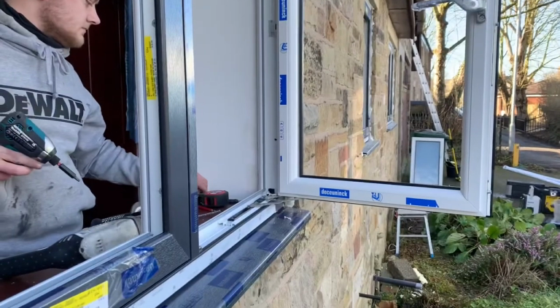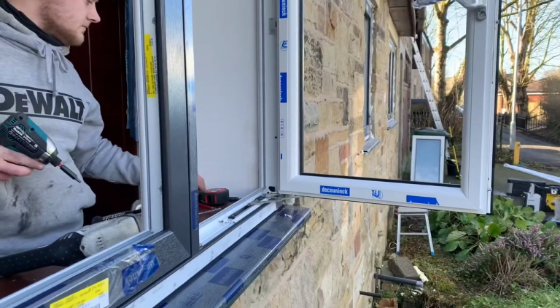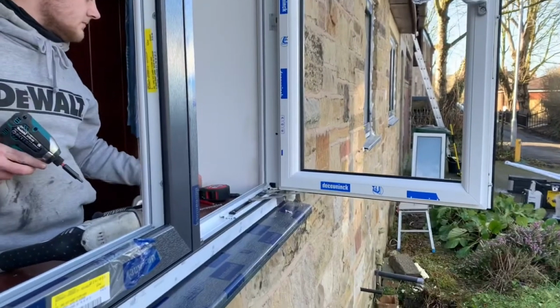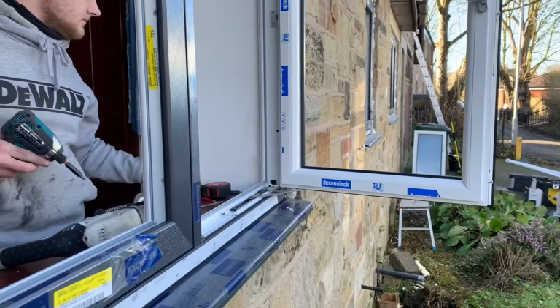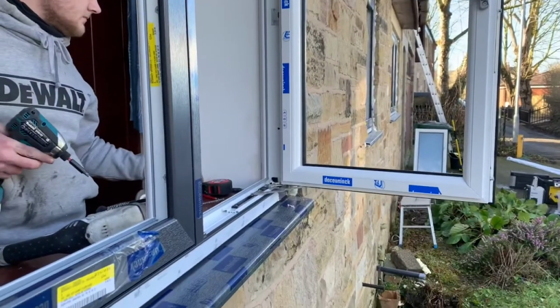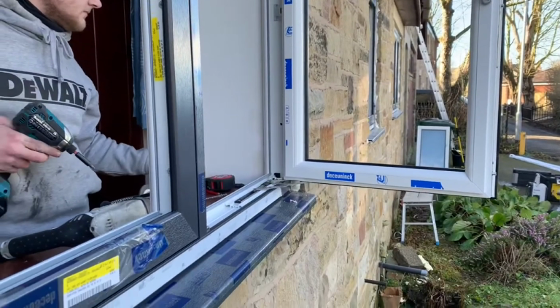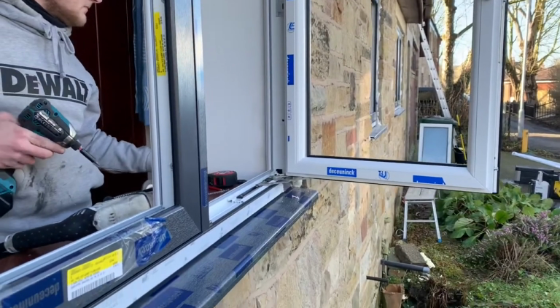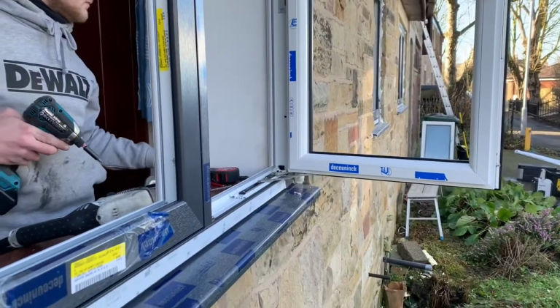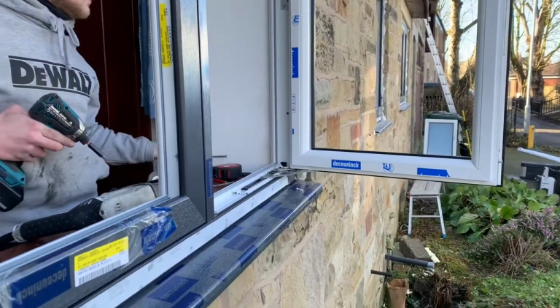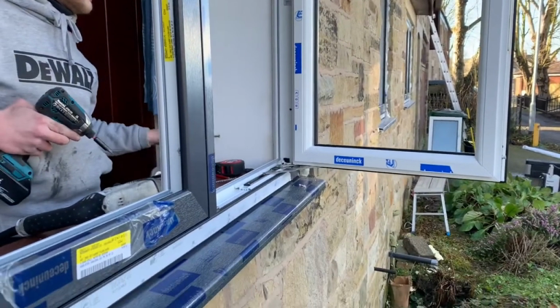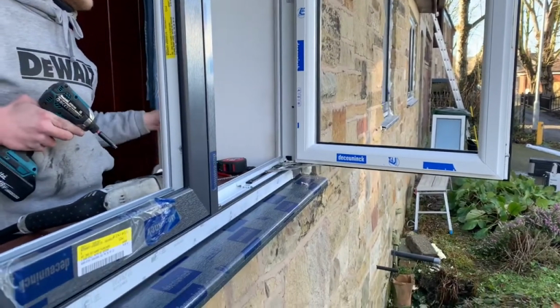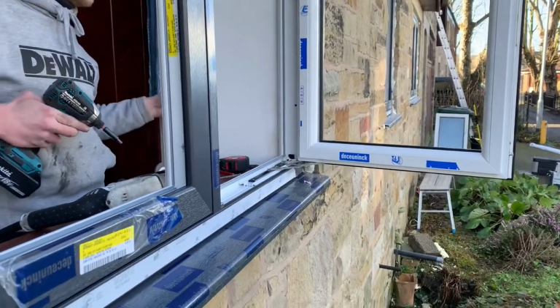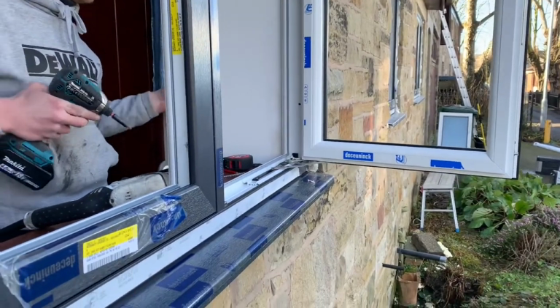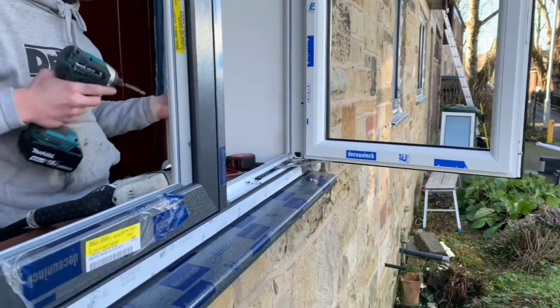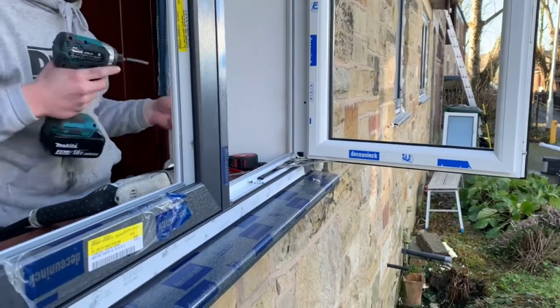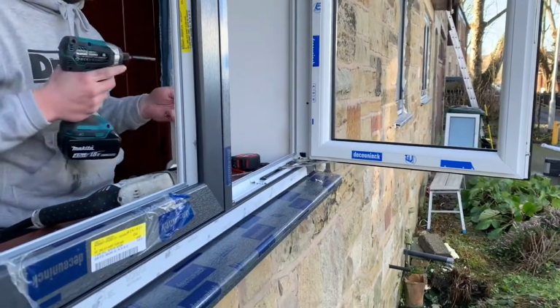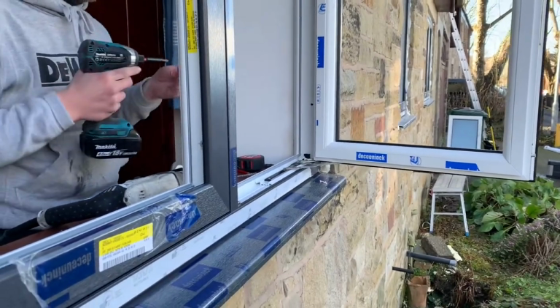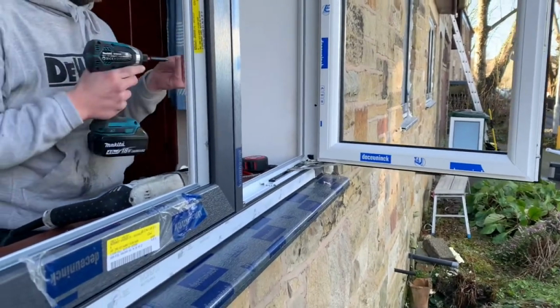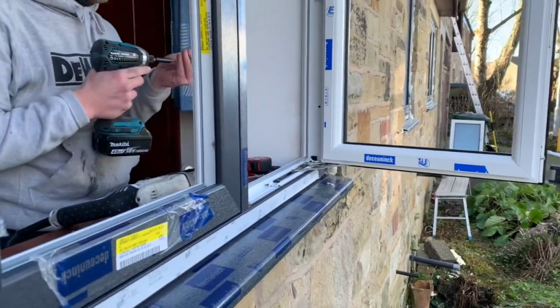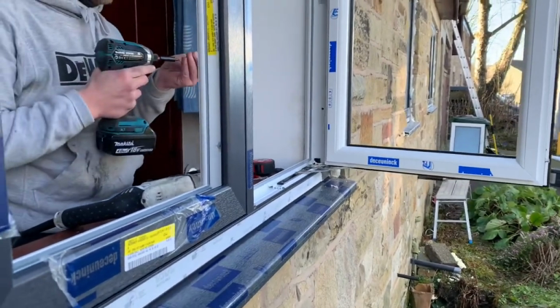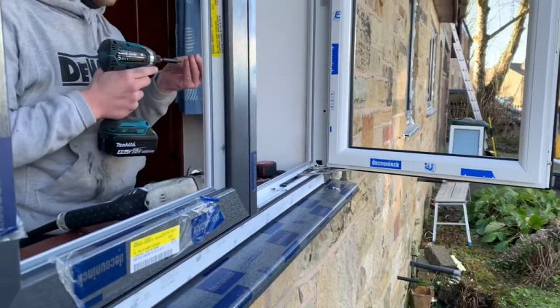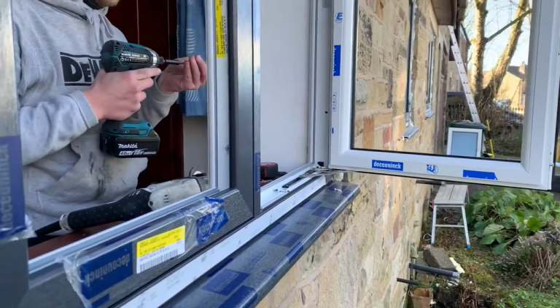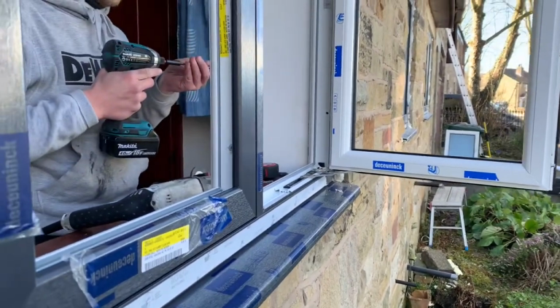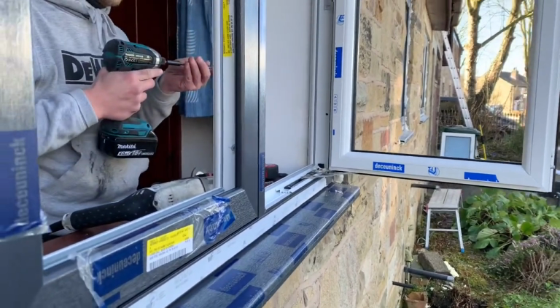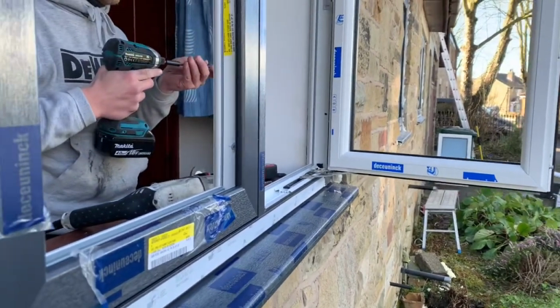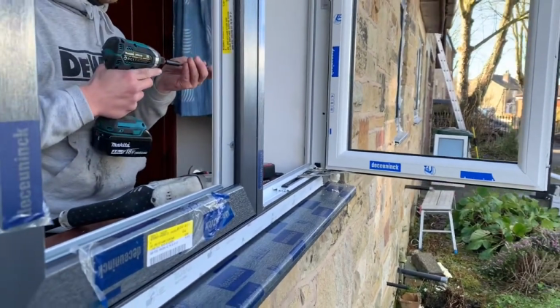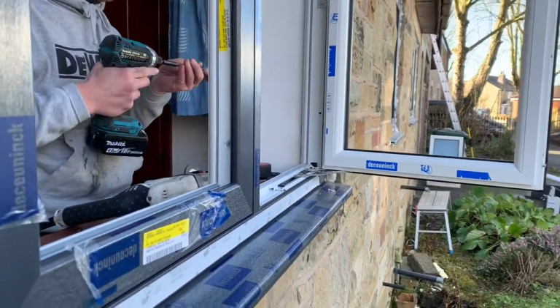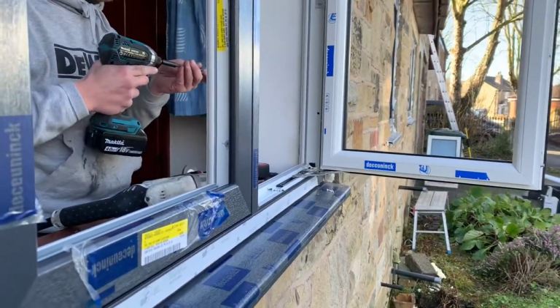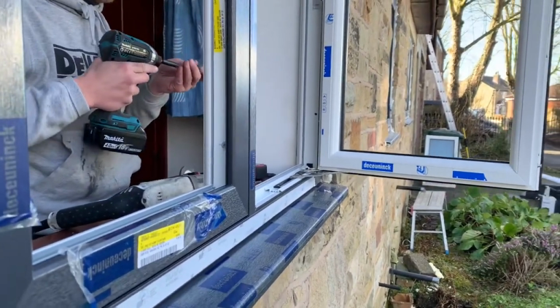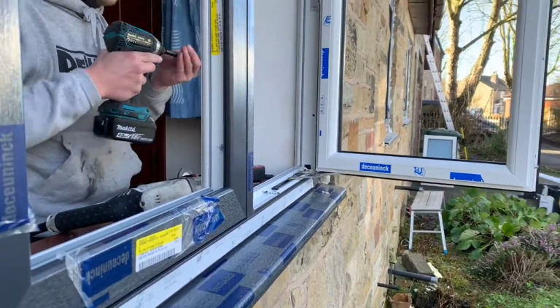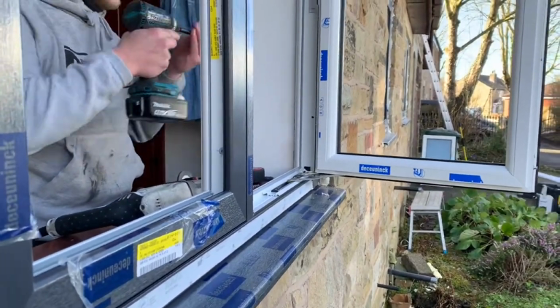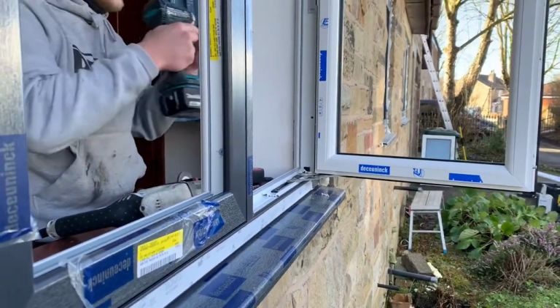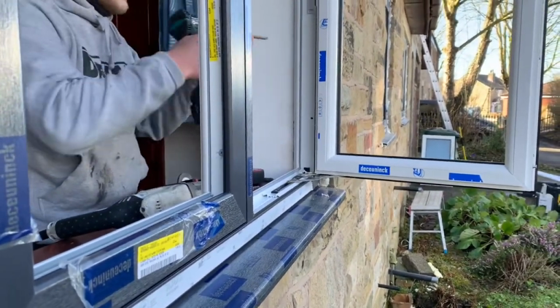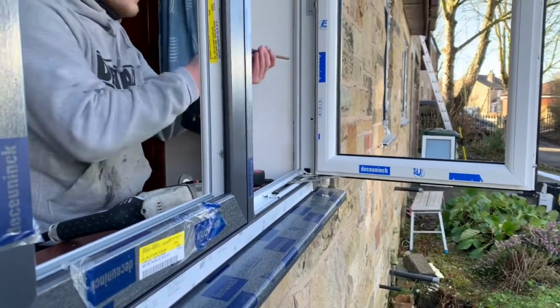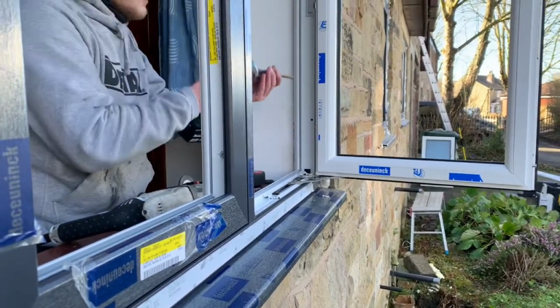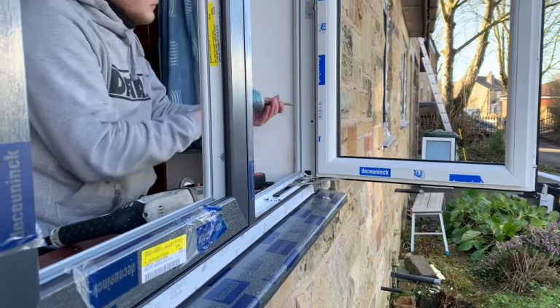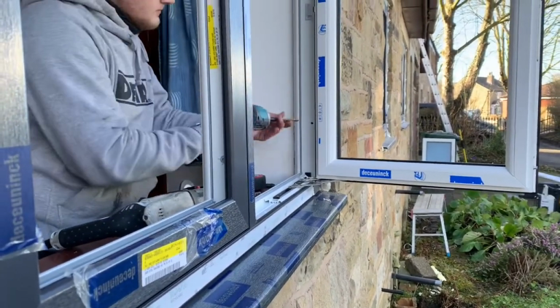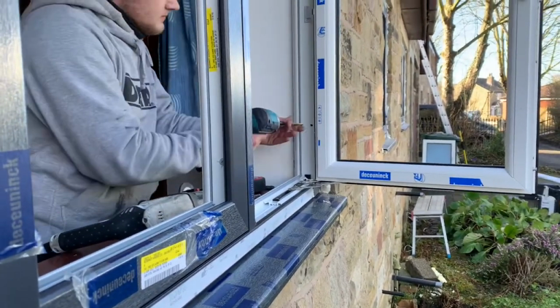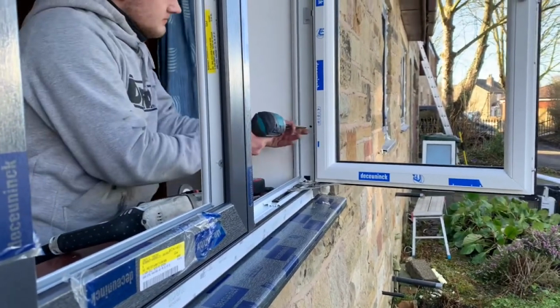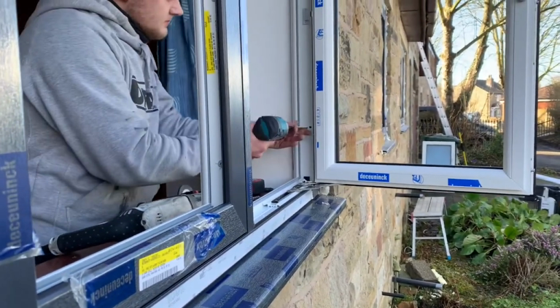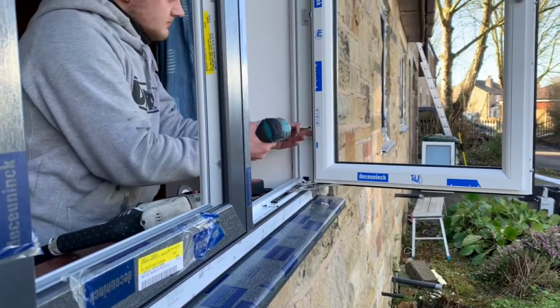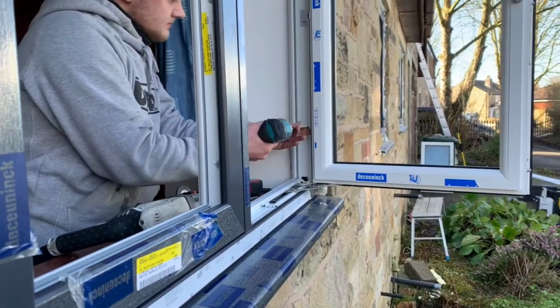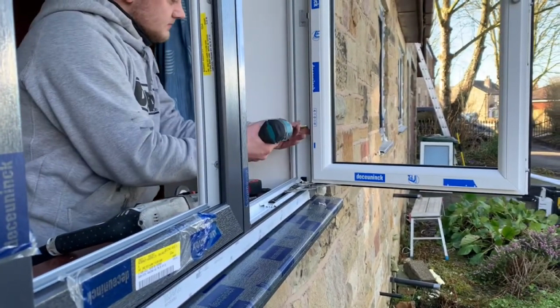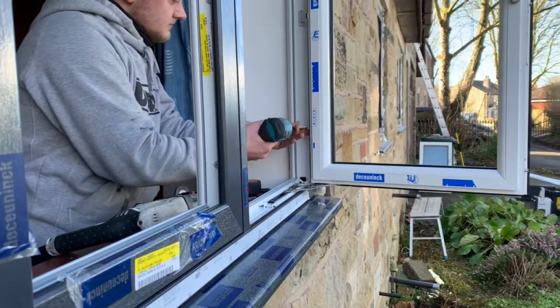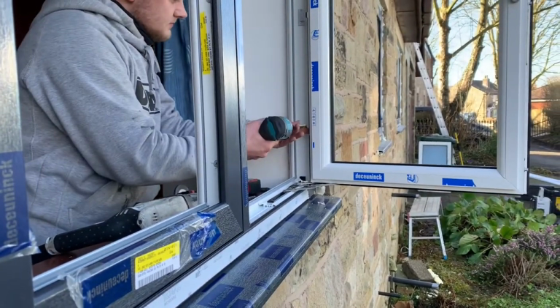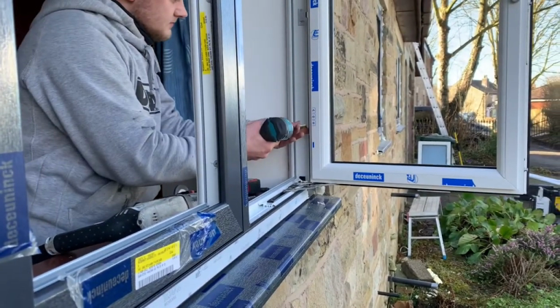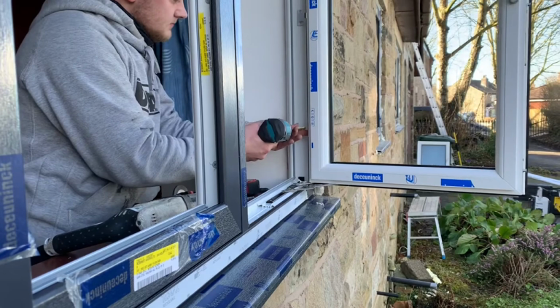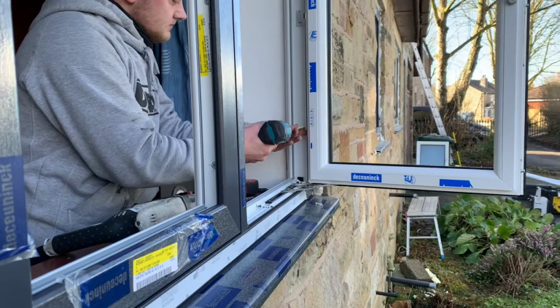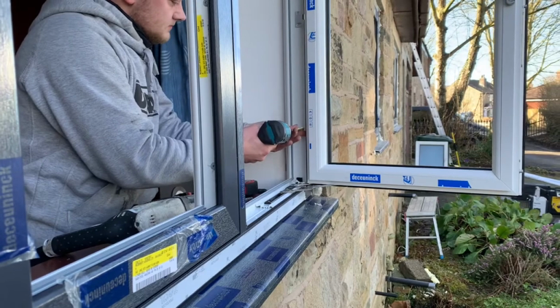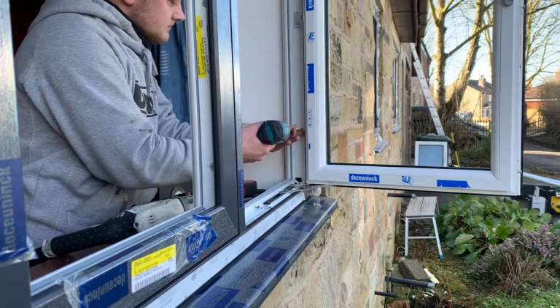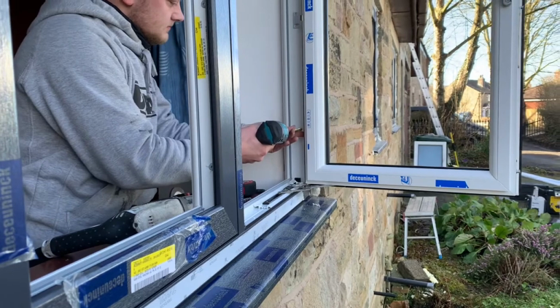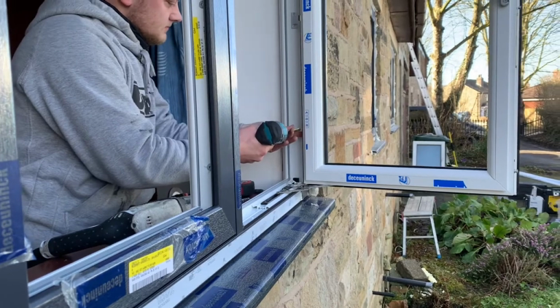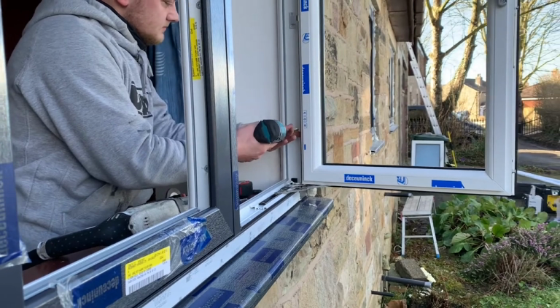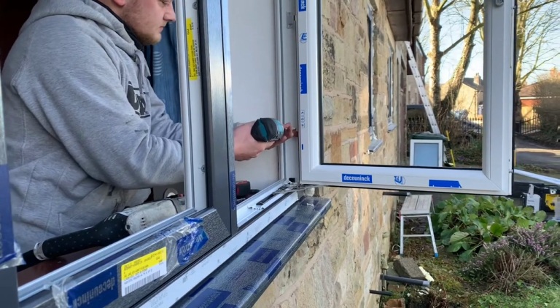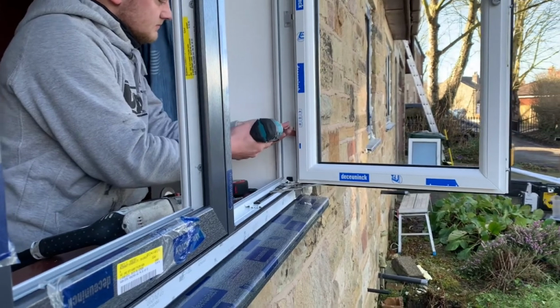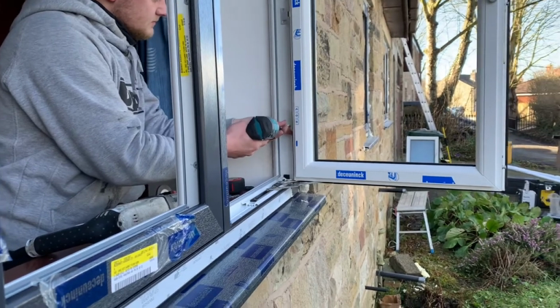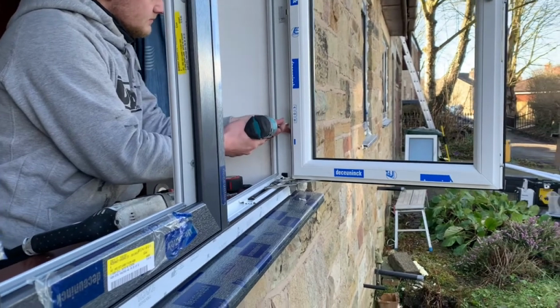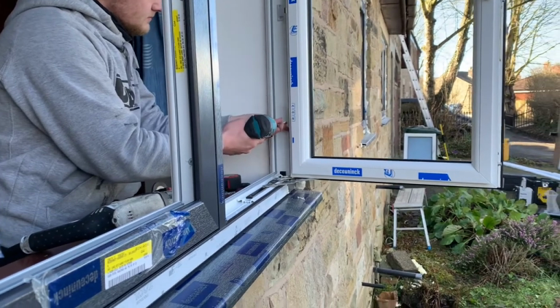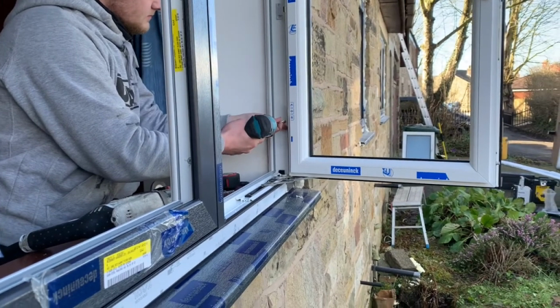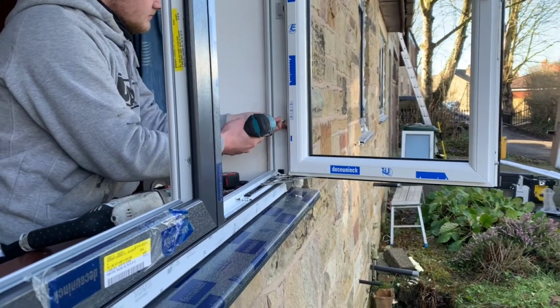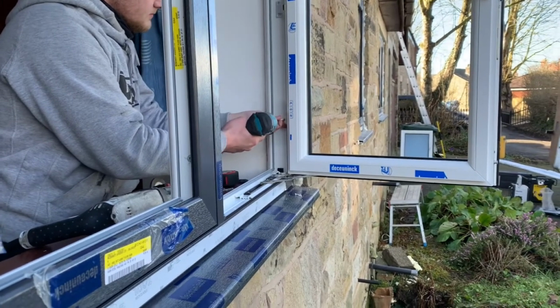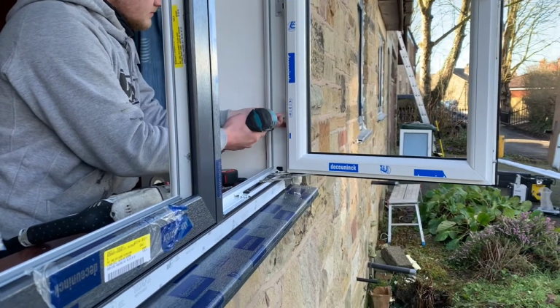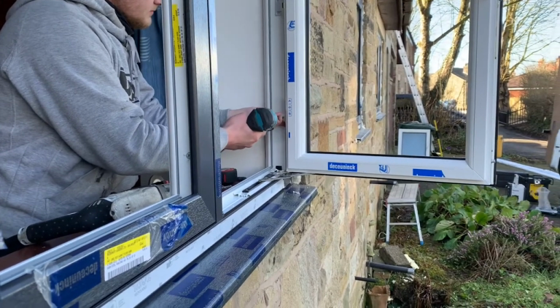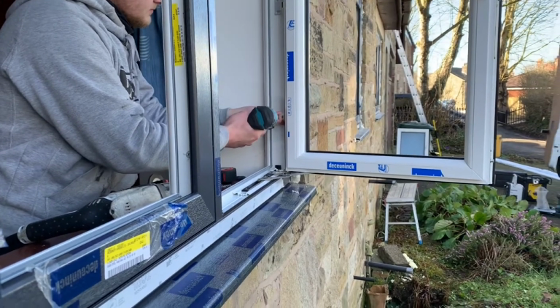We've already levelled, plumbed, and squared up the windows. Good to roll with this.